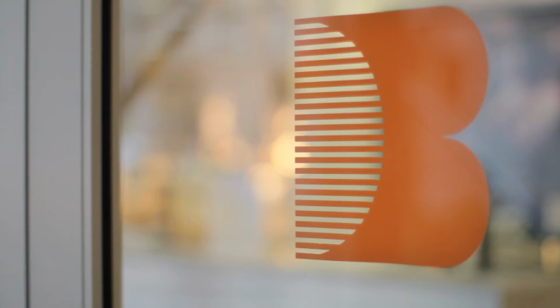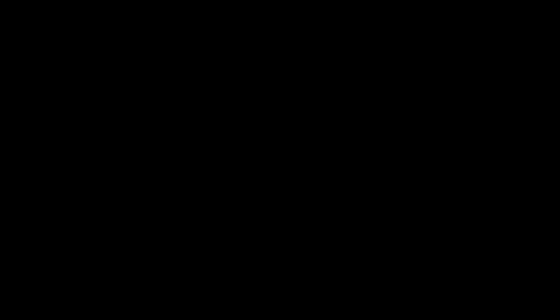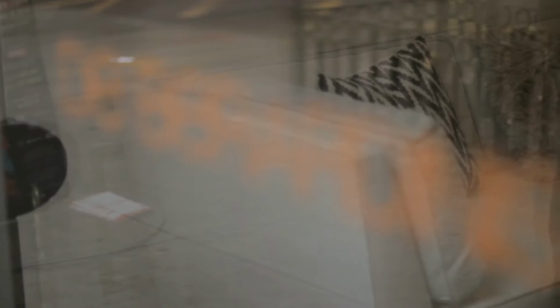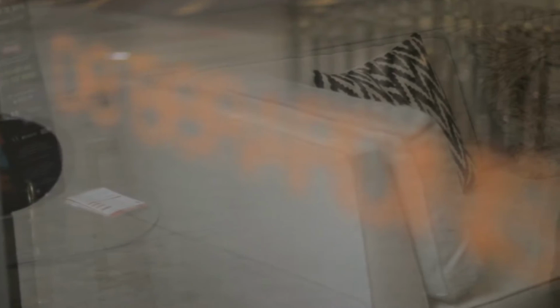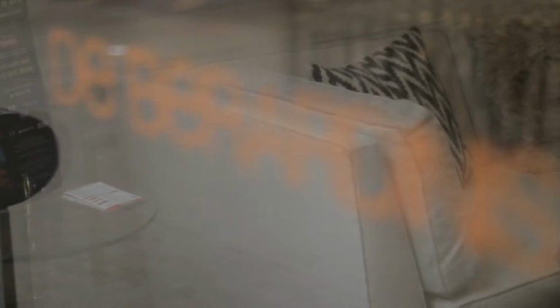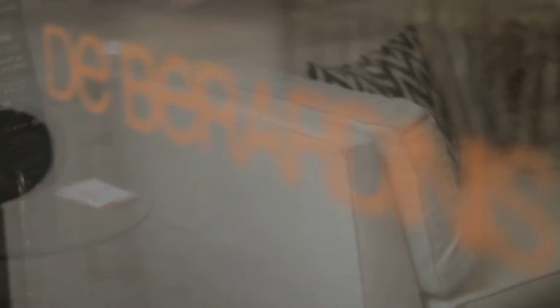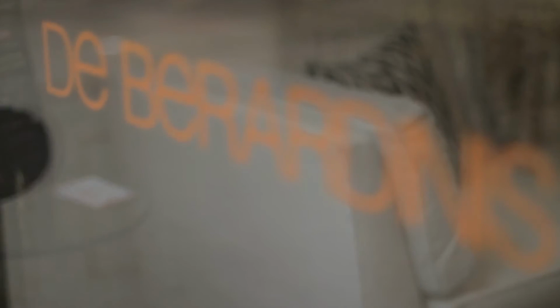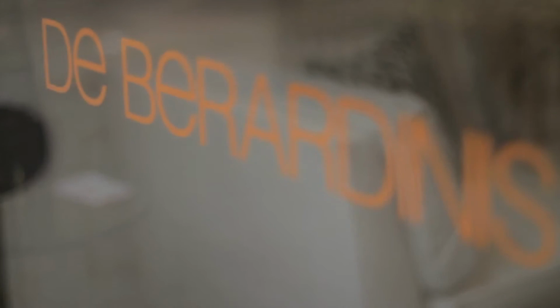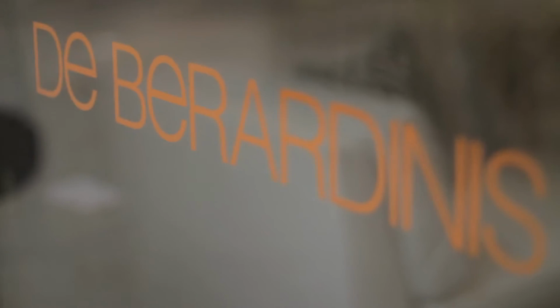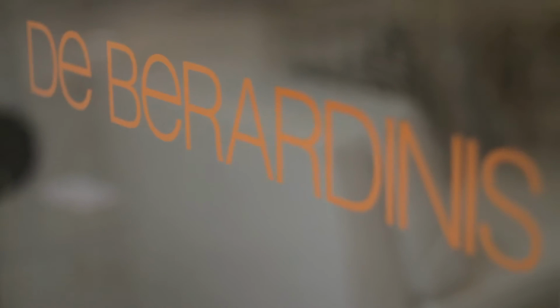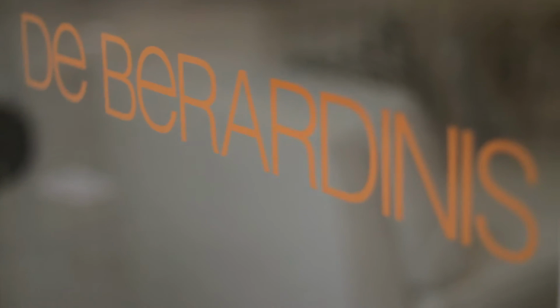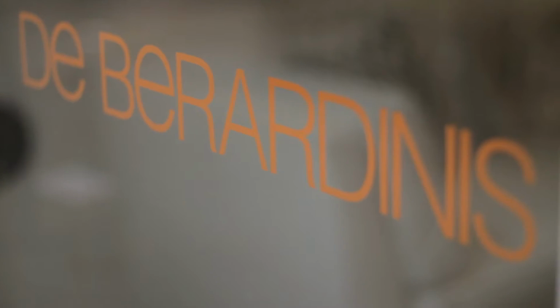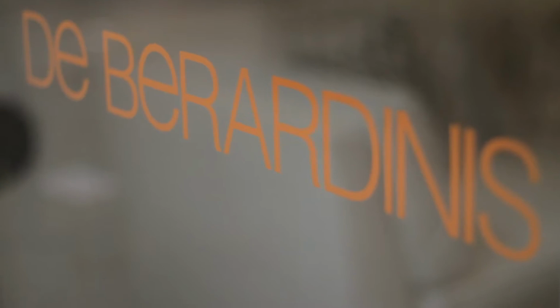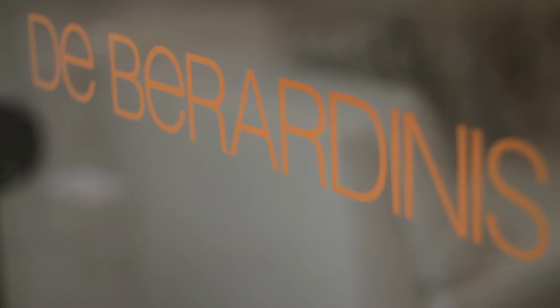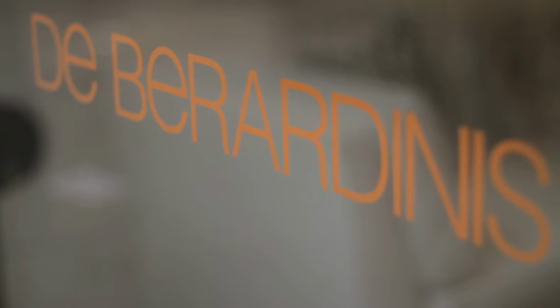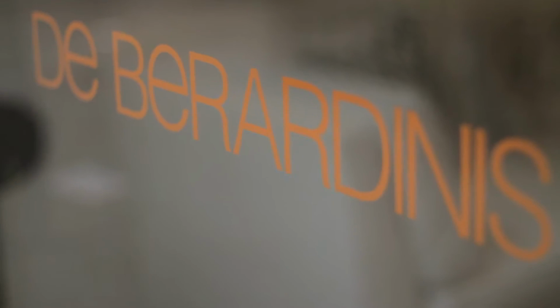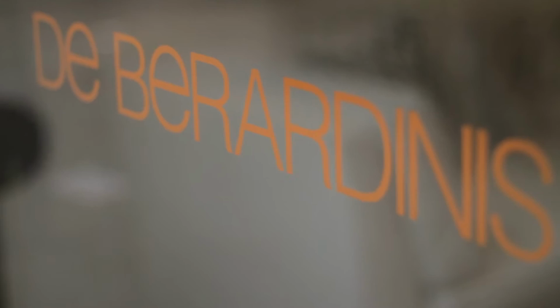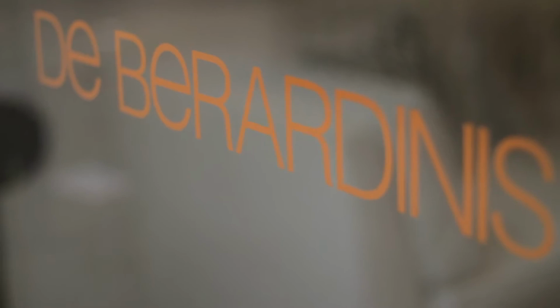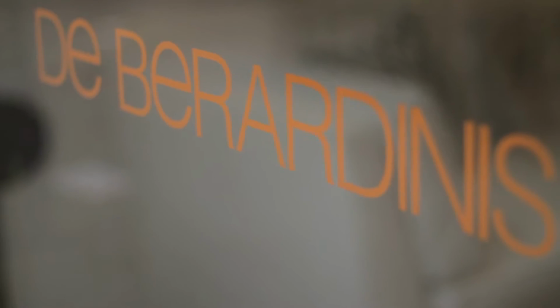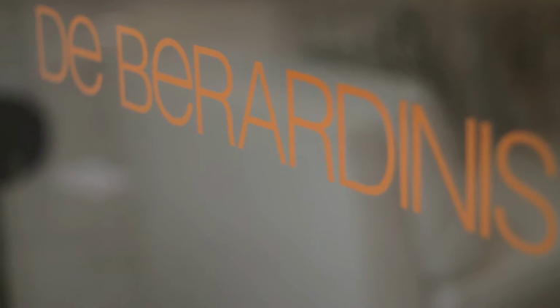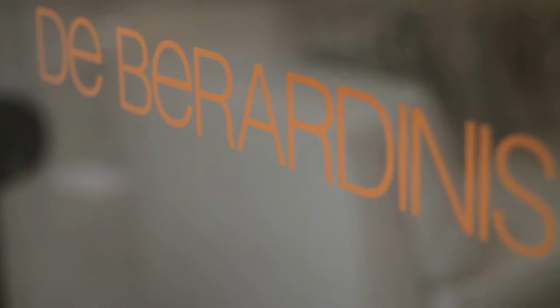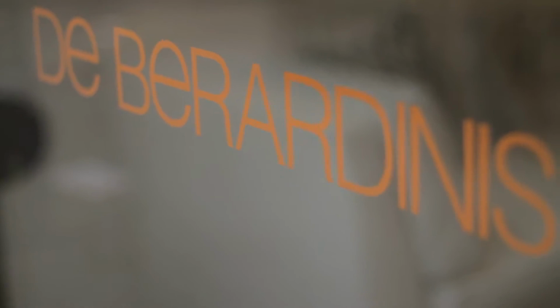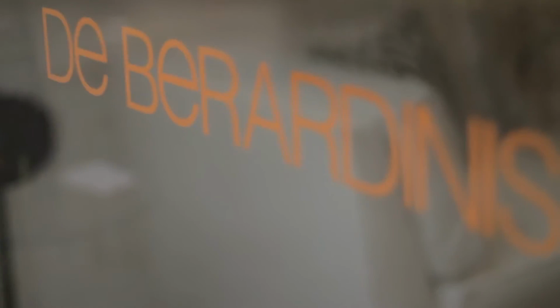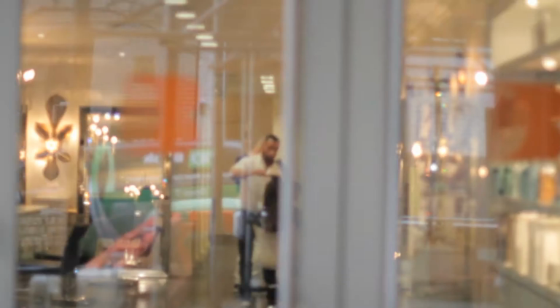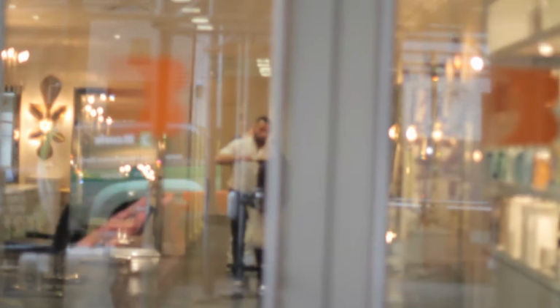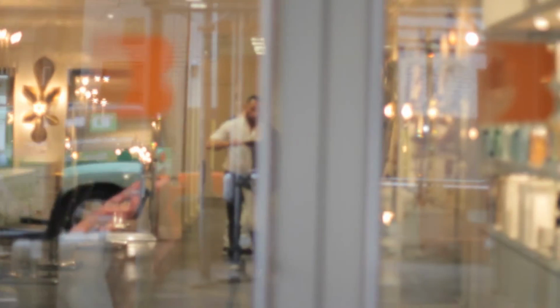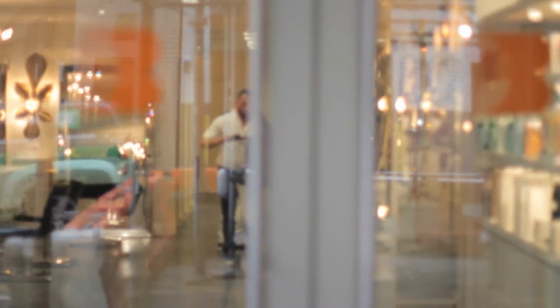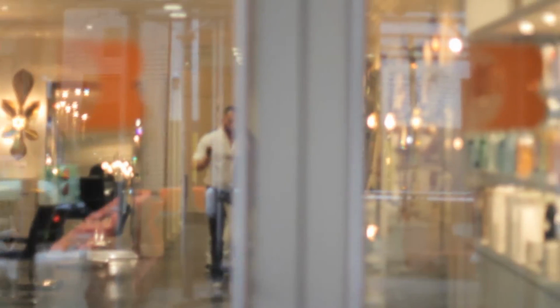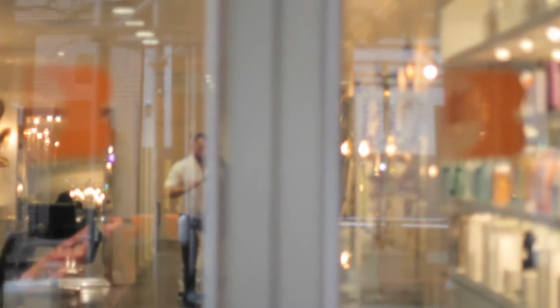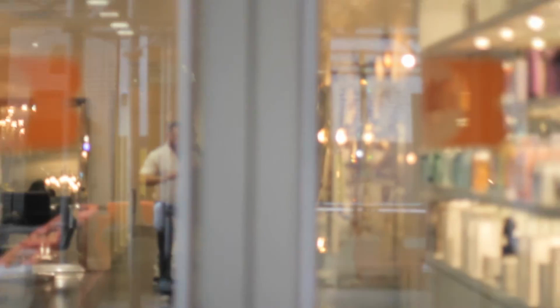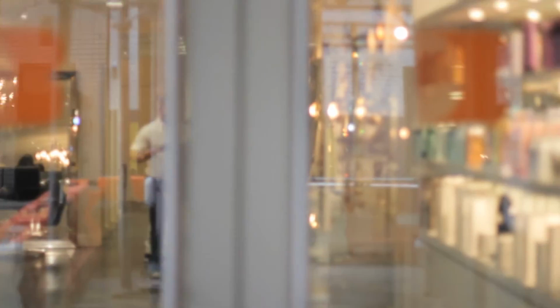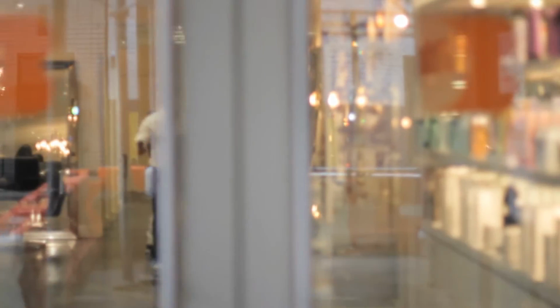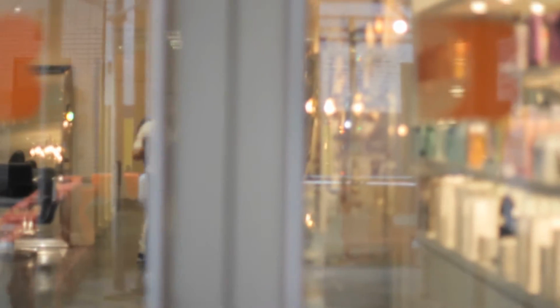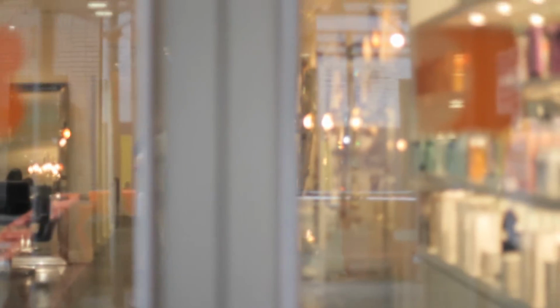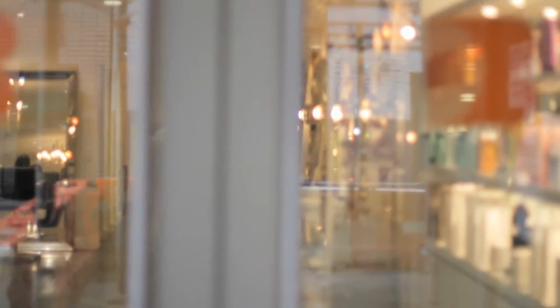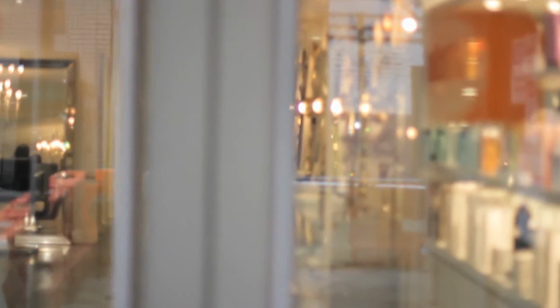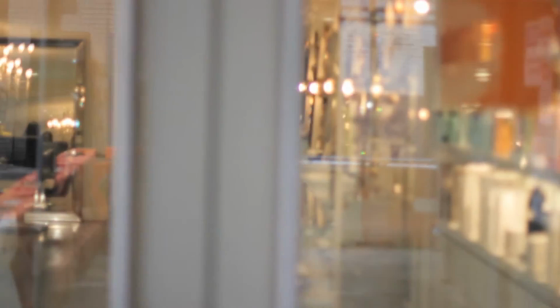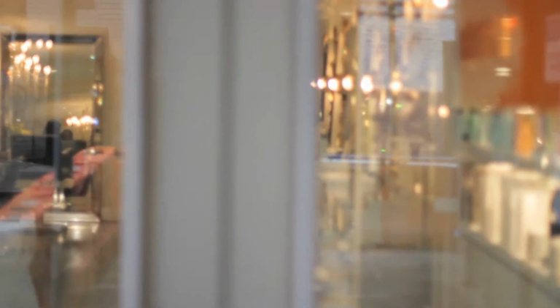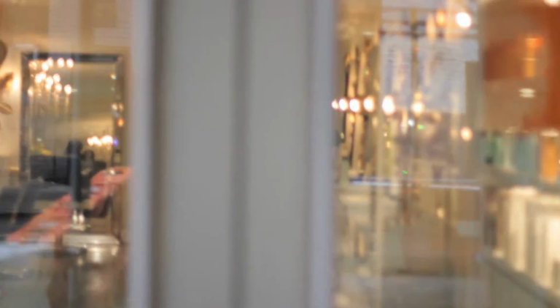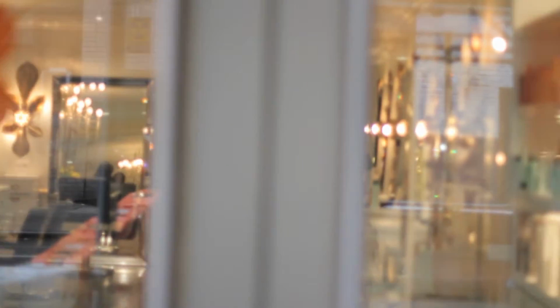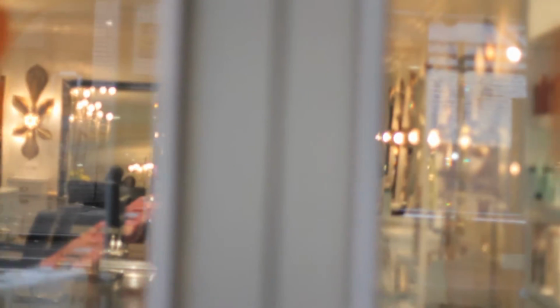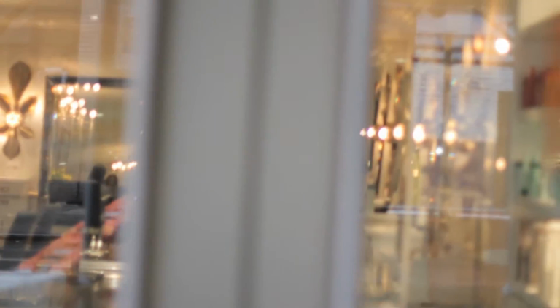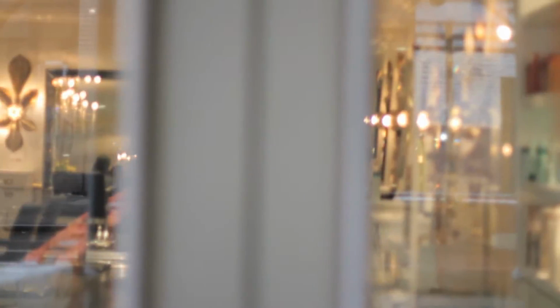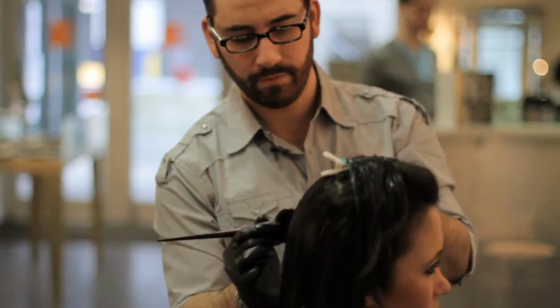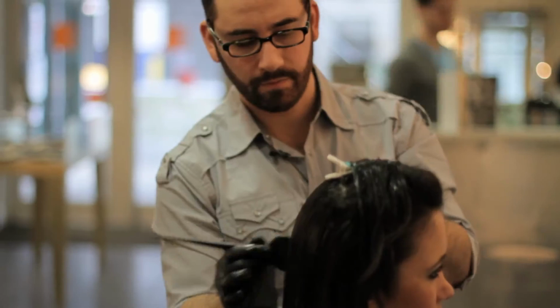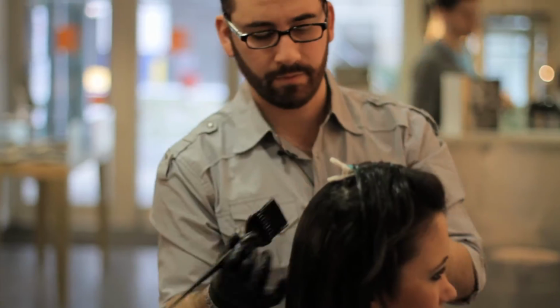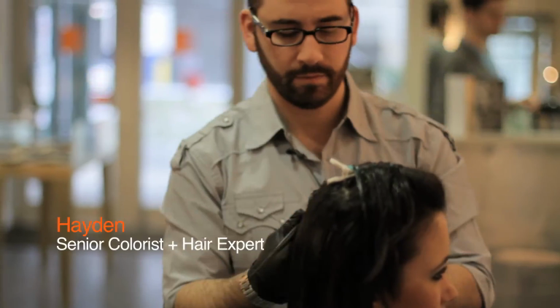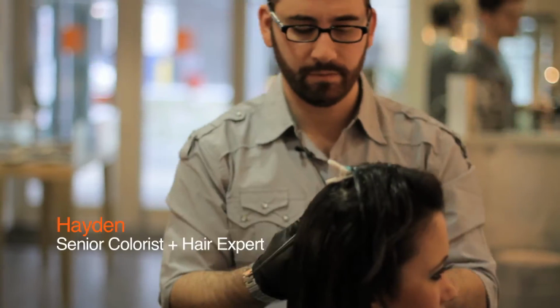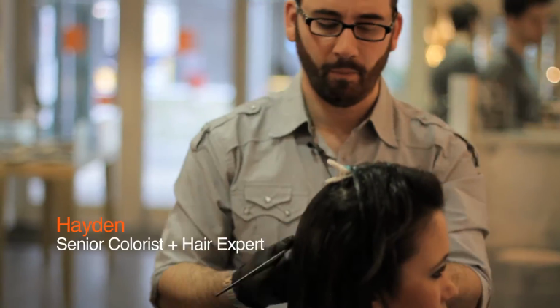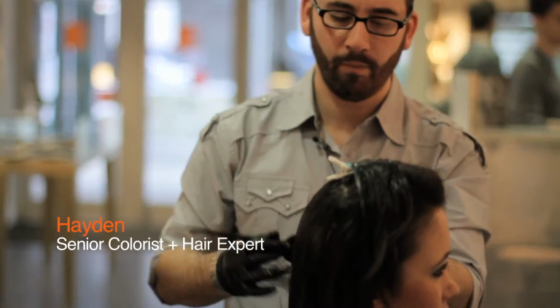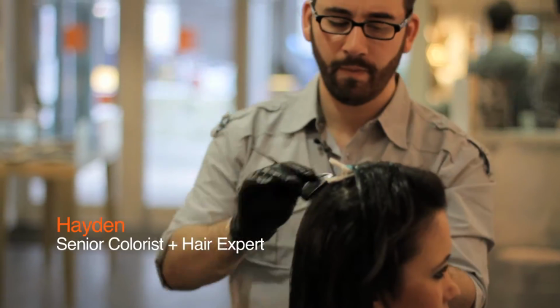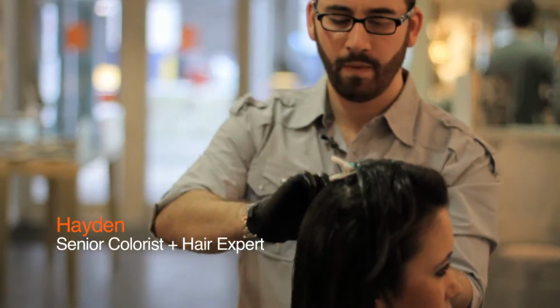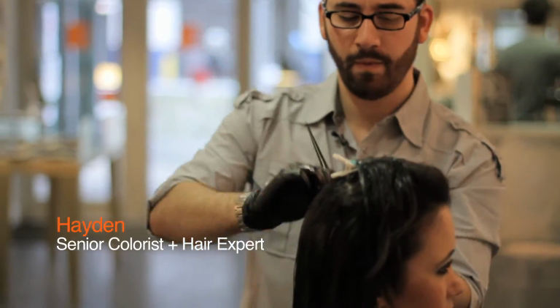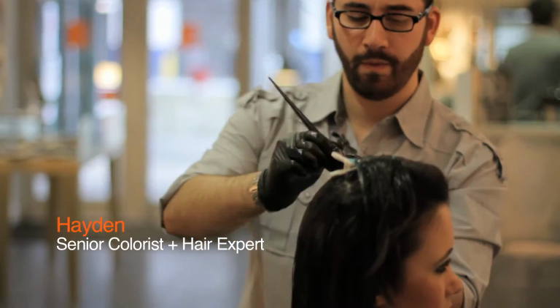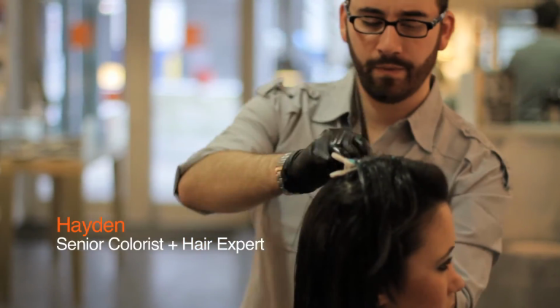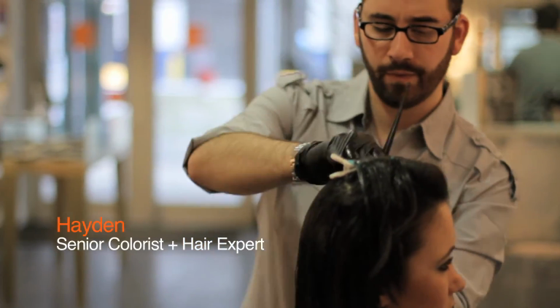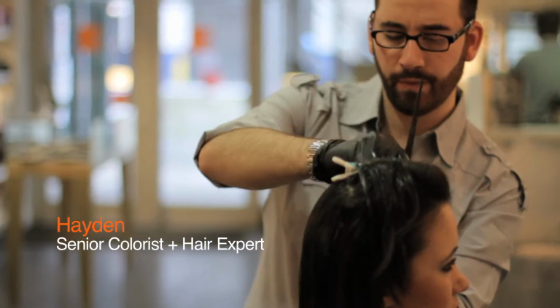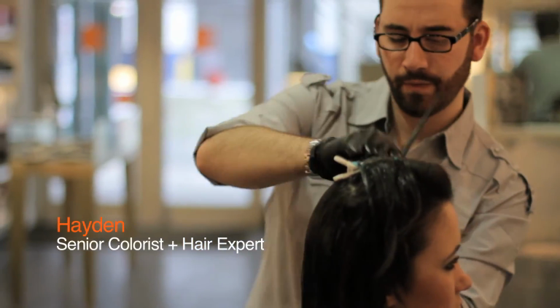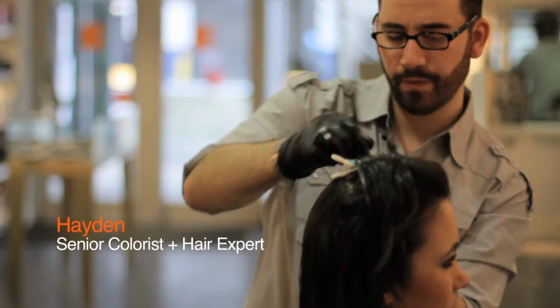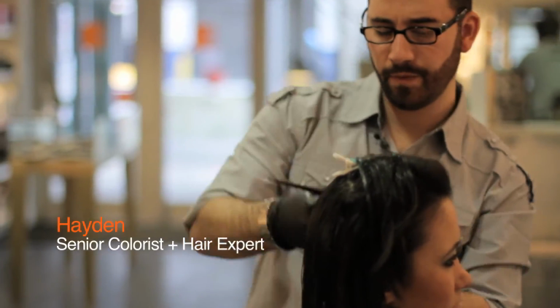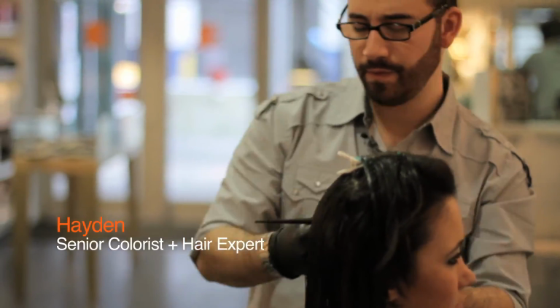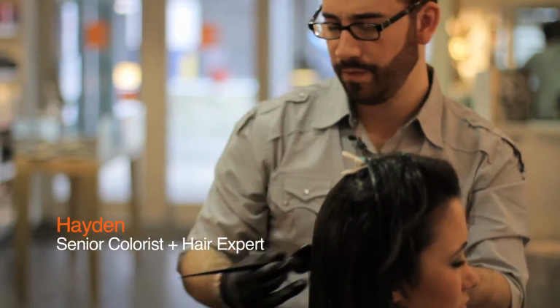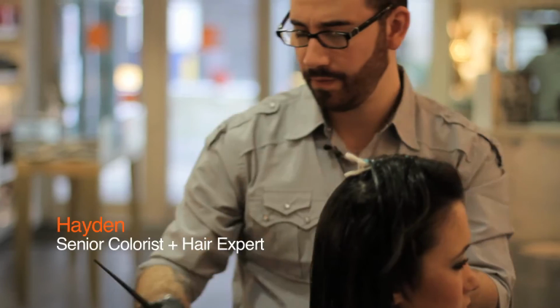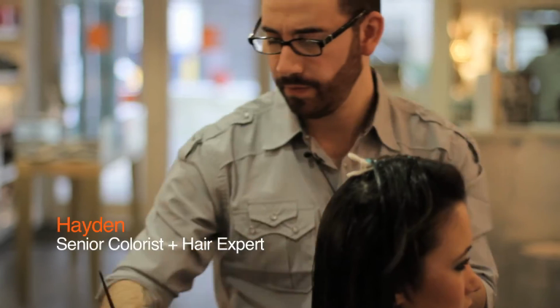Hi everyone, you're watching Beauty 911 by D. Baradini Salon, hair tips for the hair obsessed. I'm Hayden, senior colorist and hair expert.